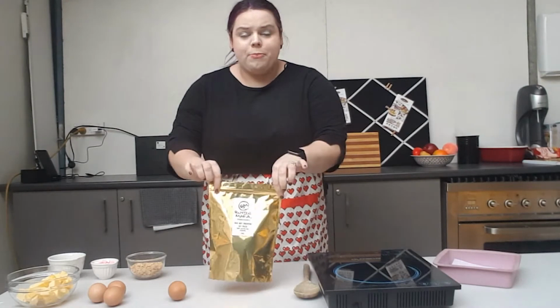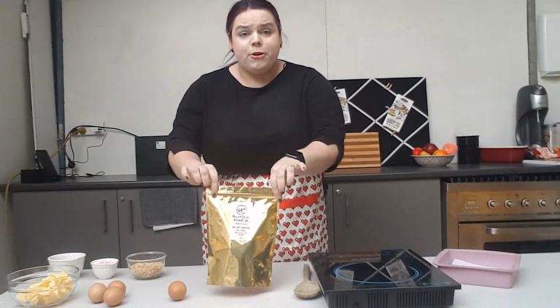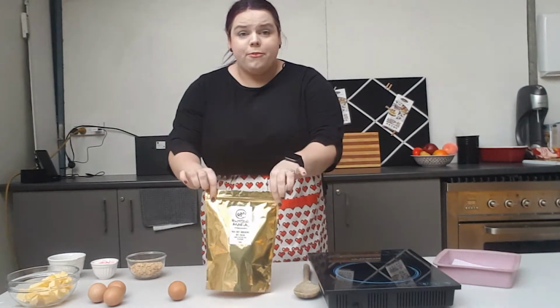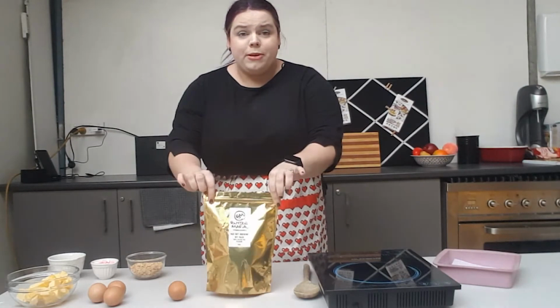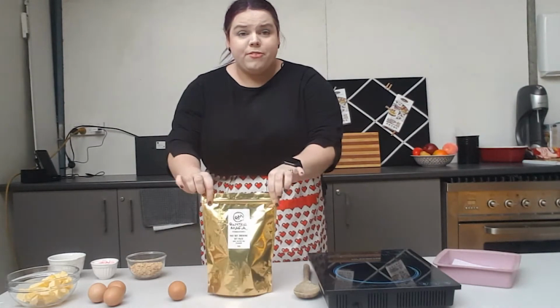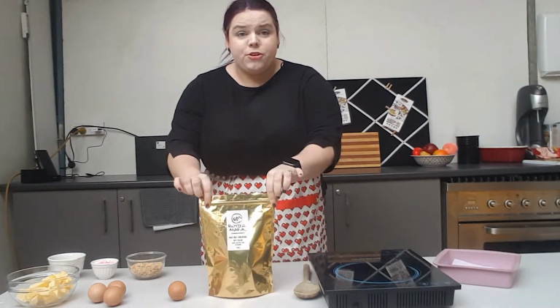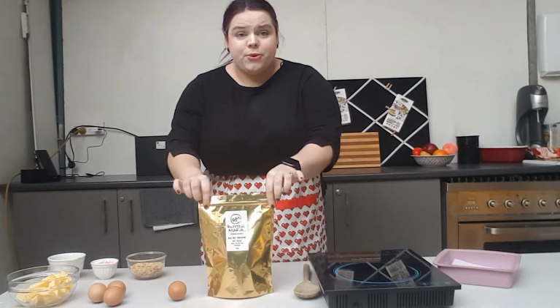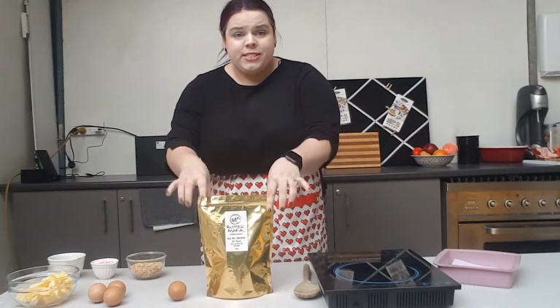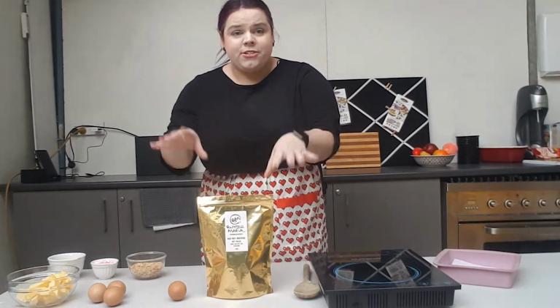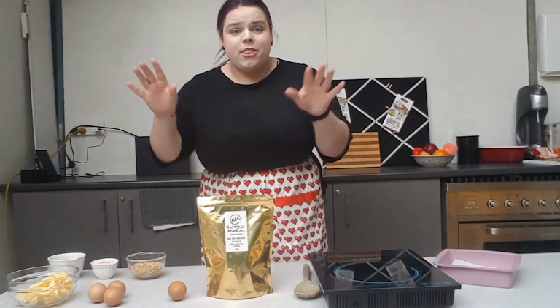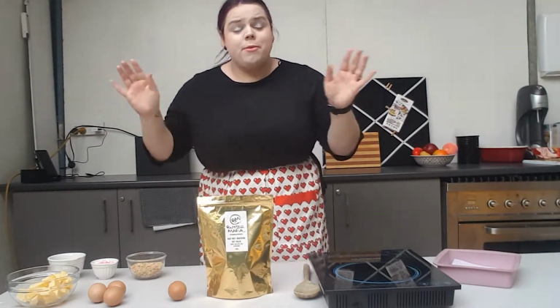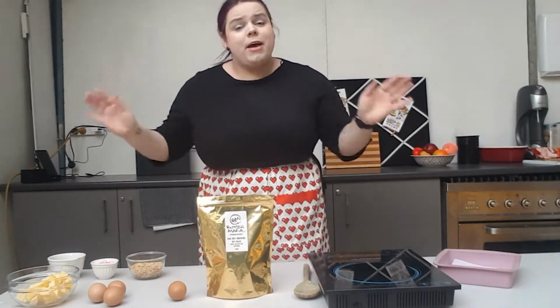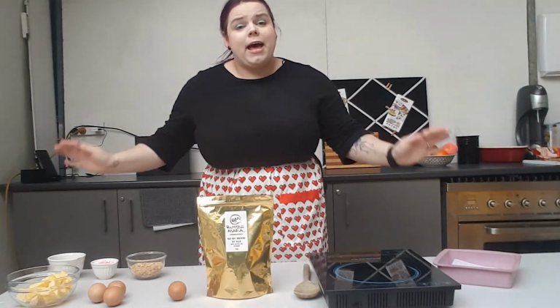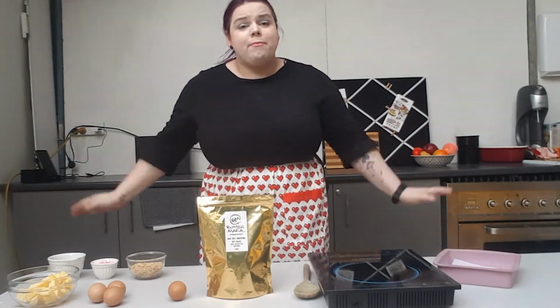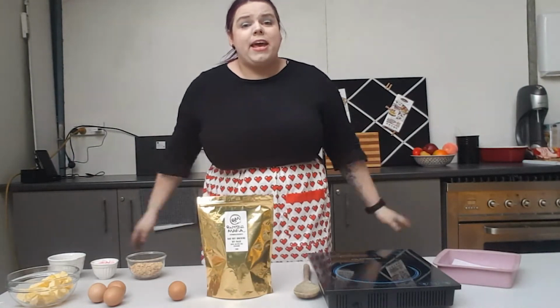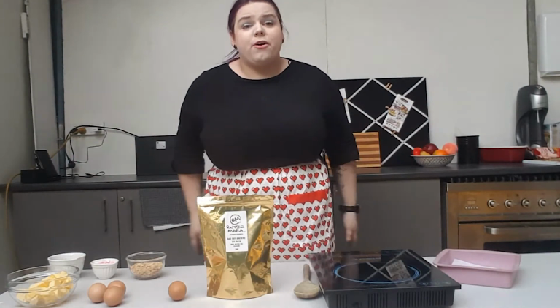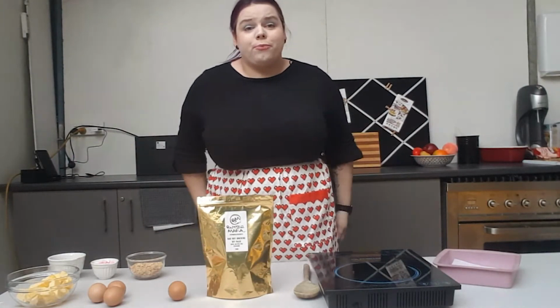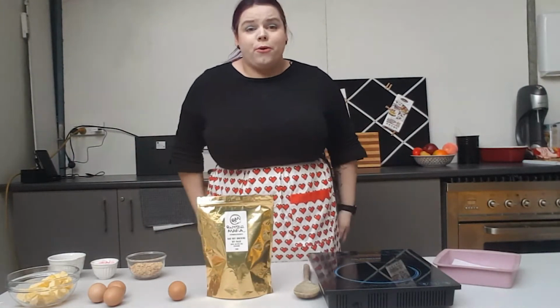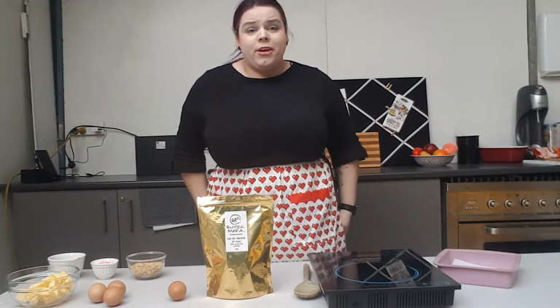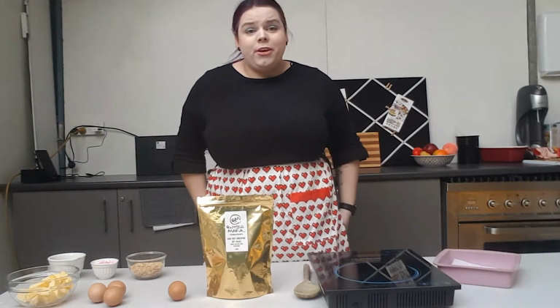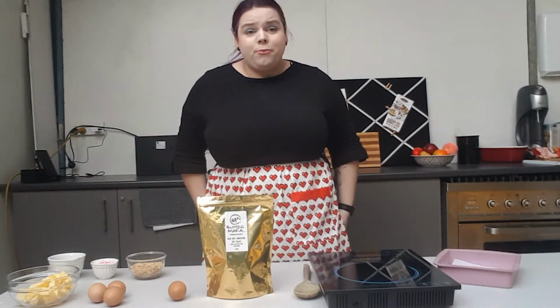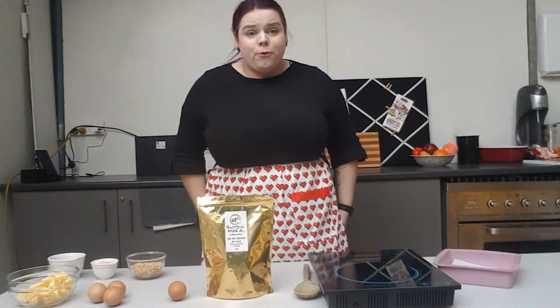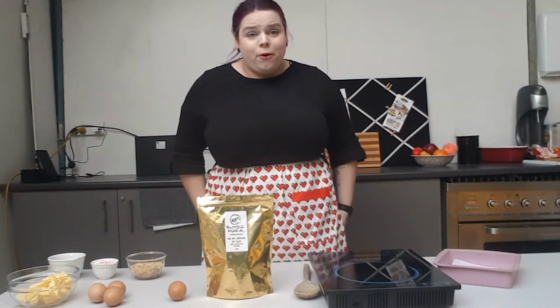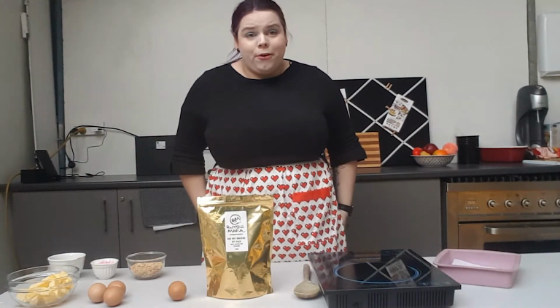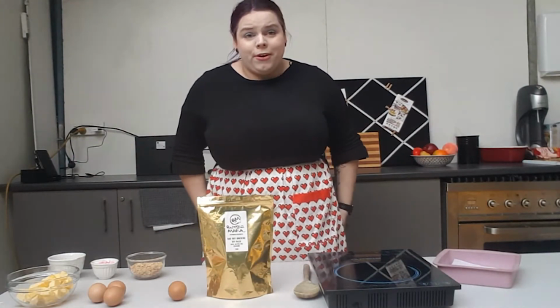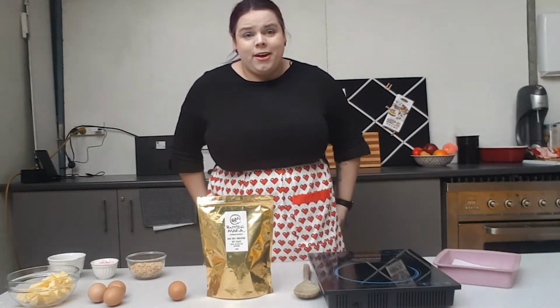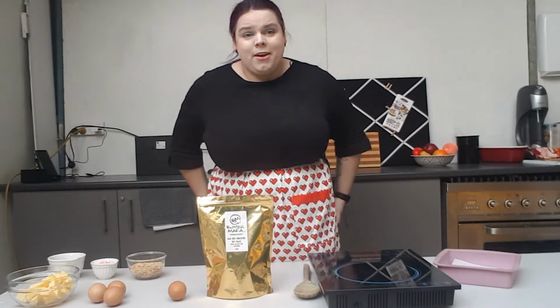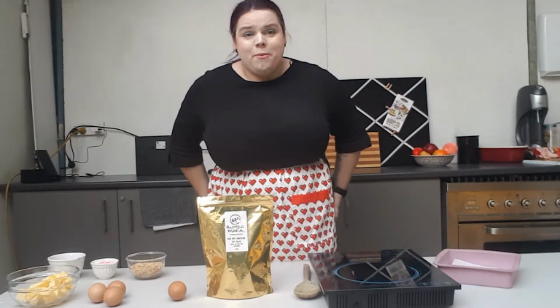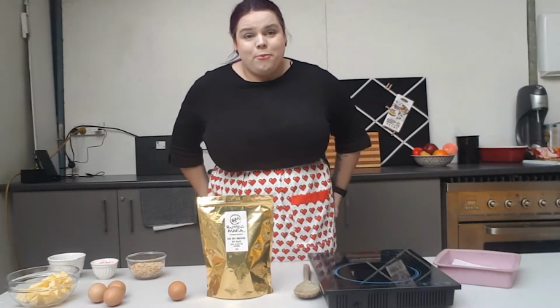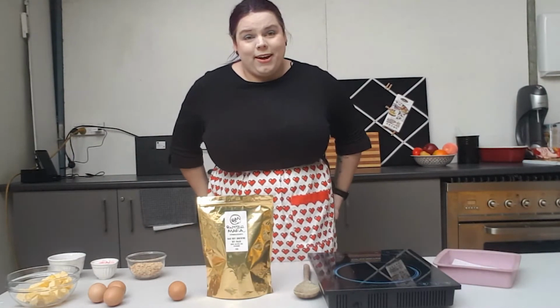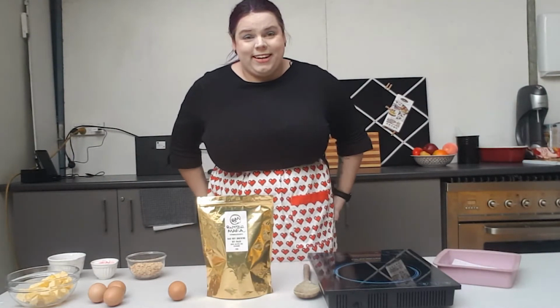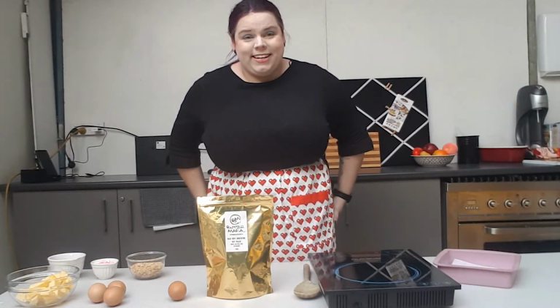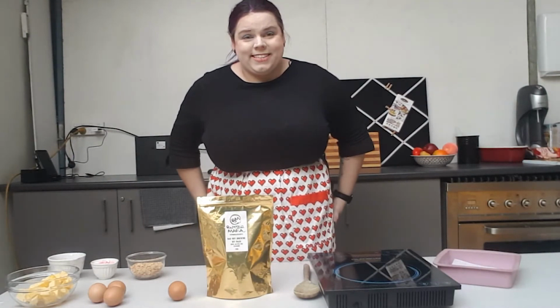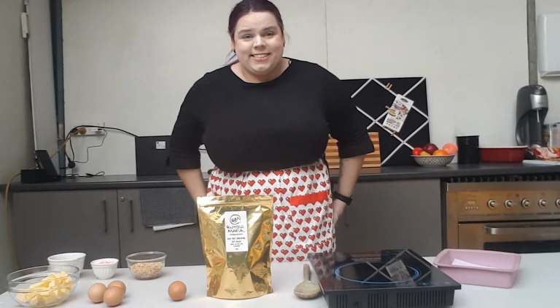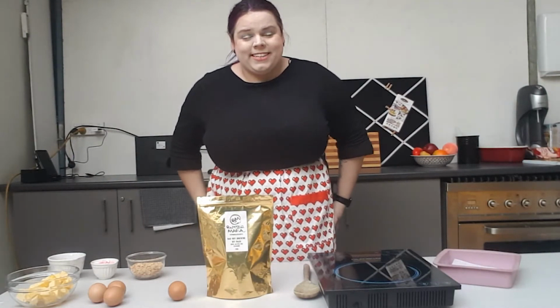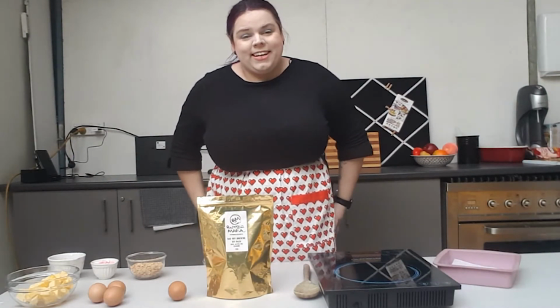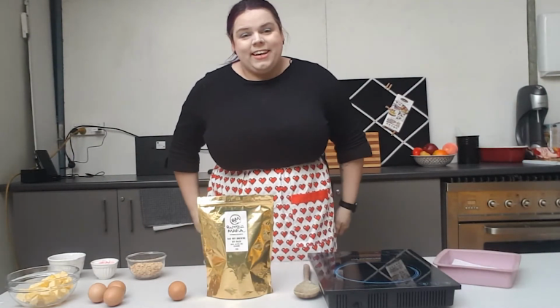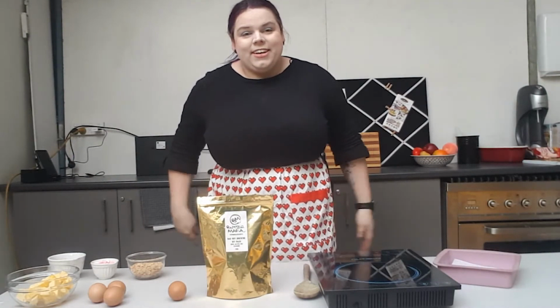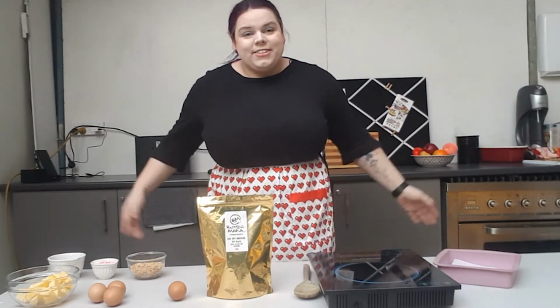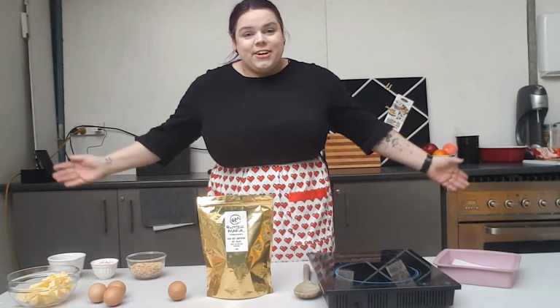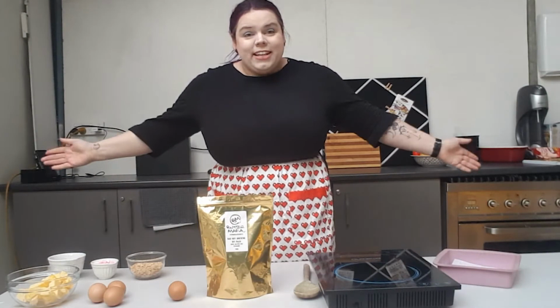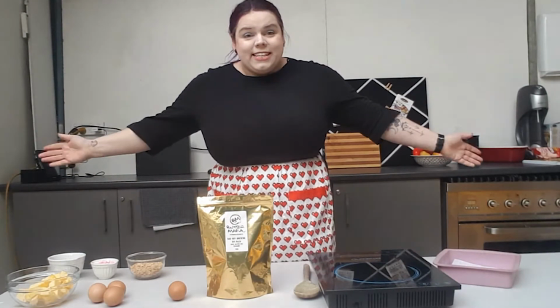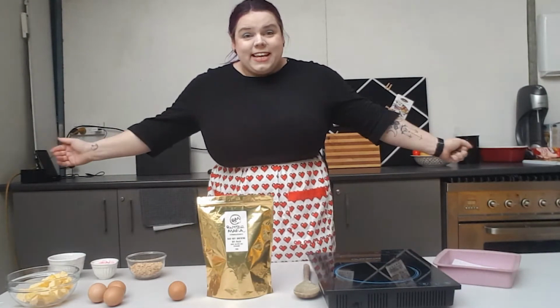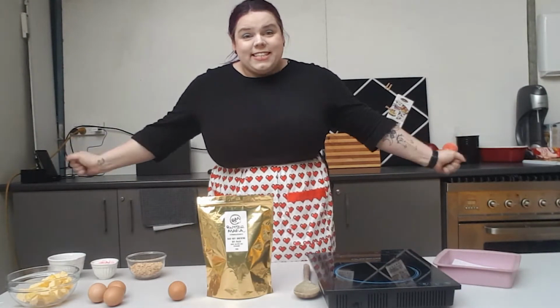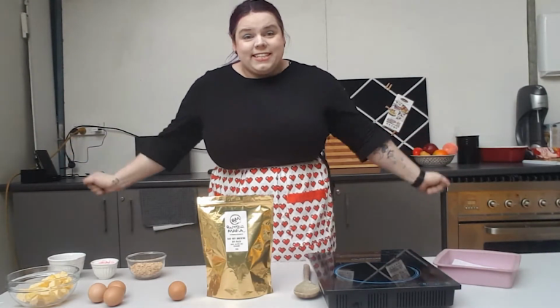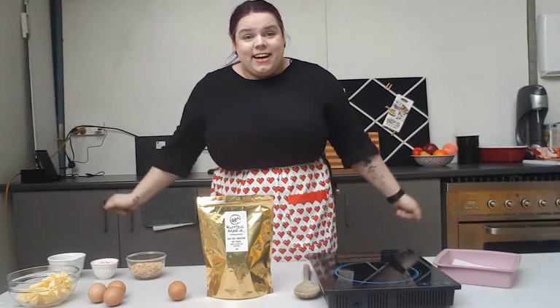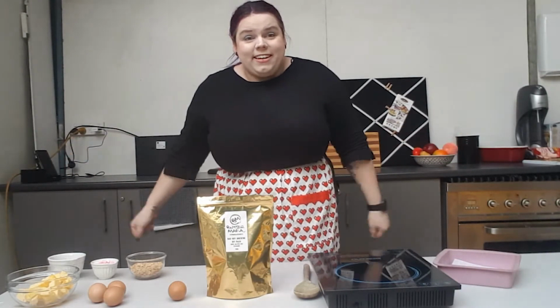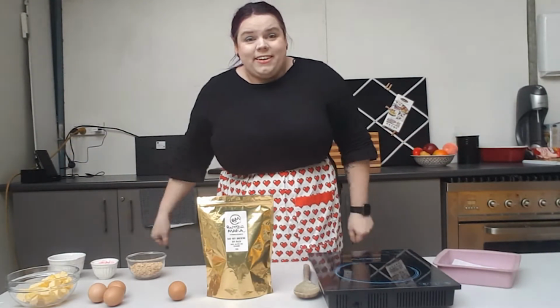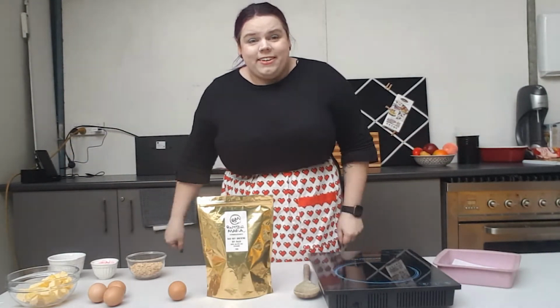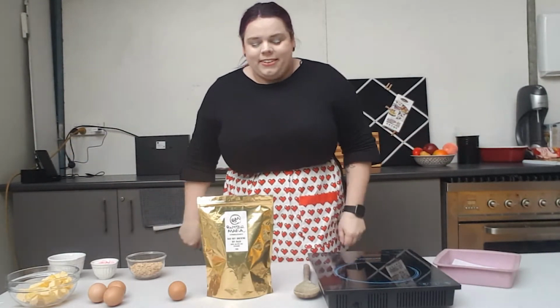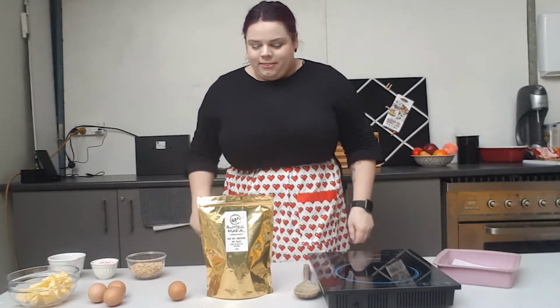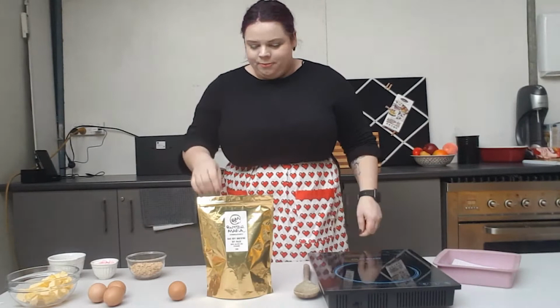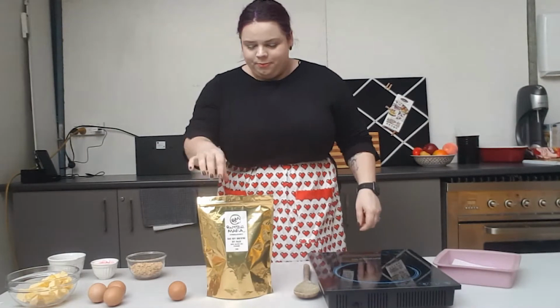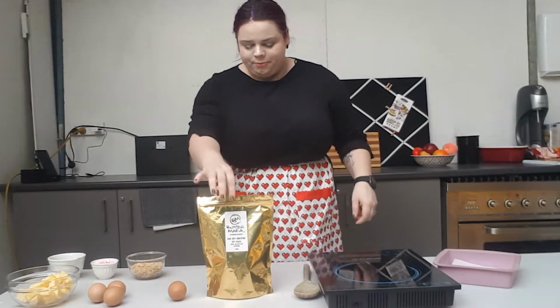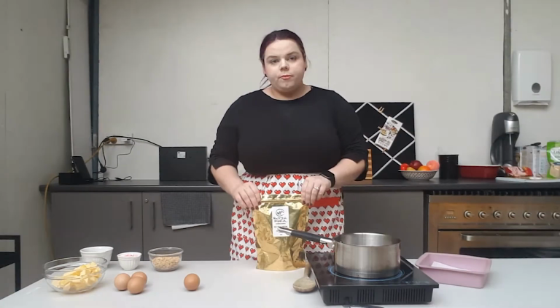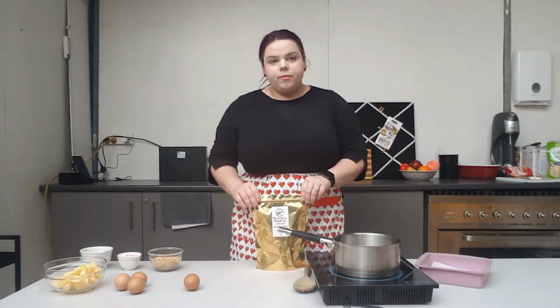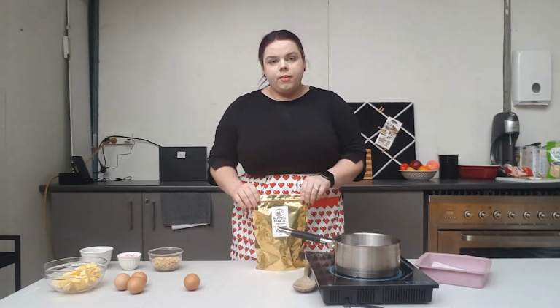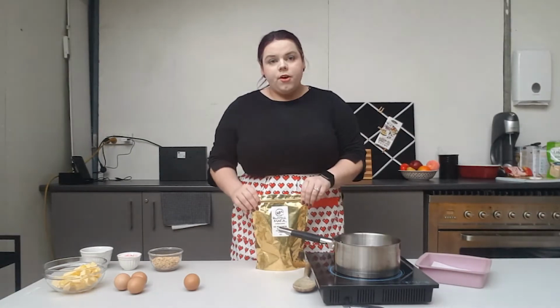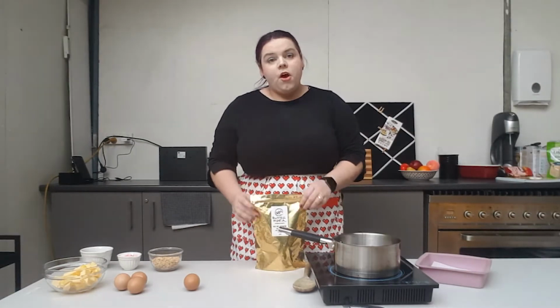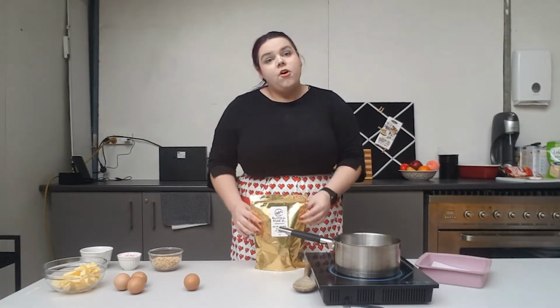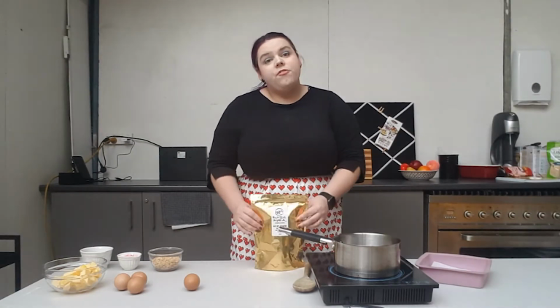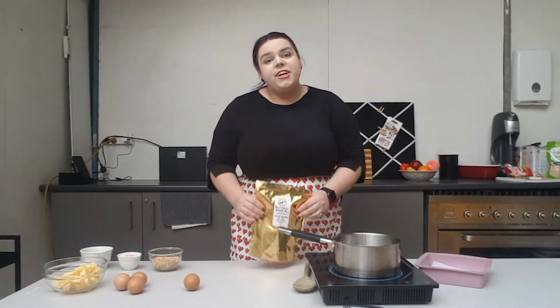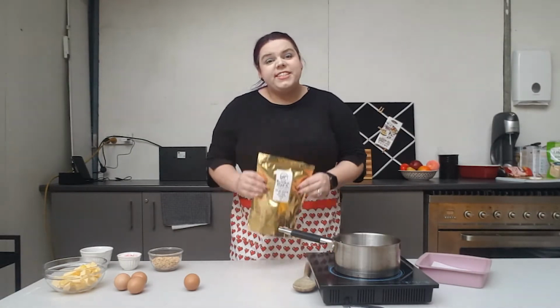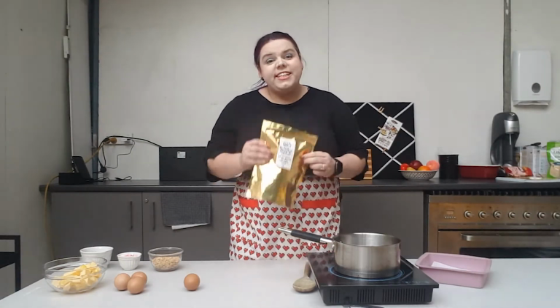Today we're going to be making these, and you can make them as they are, or I'm going to put a bit of a twist on them and make rocky road brownies. So let's get started.